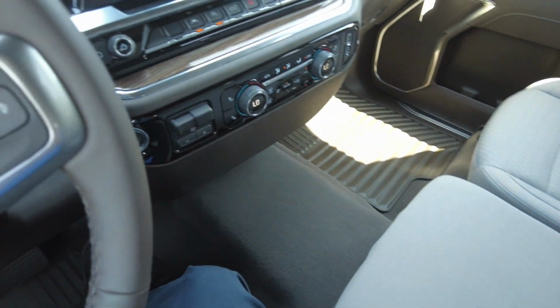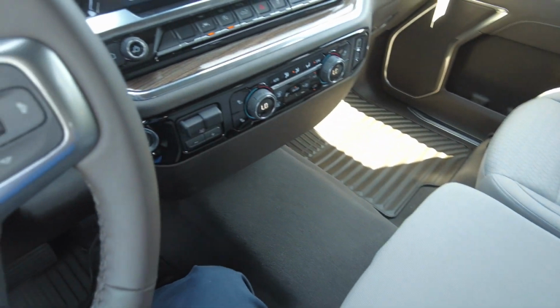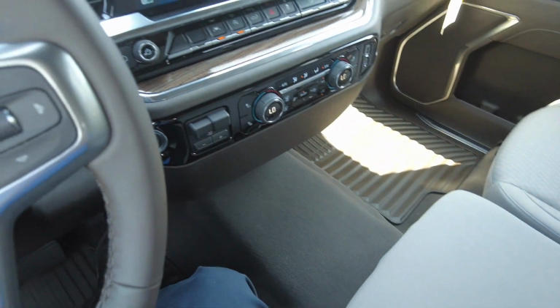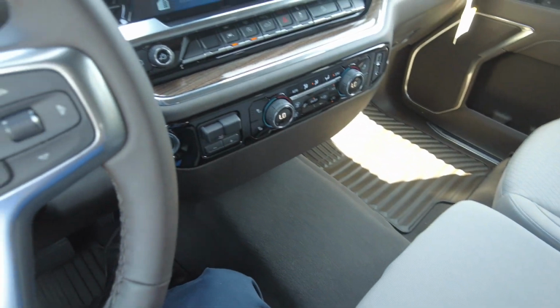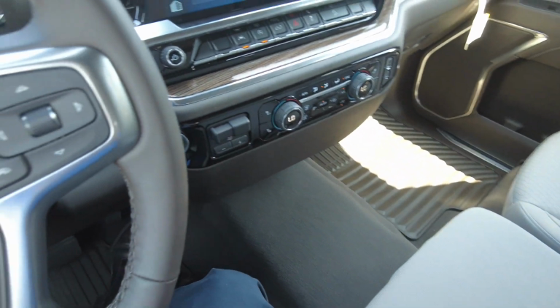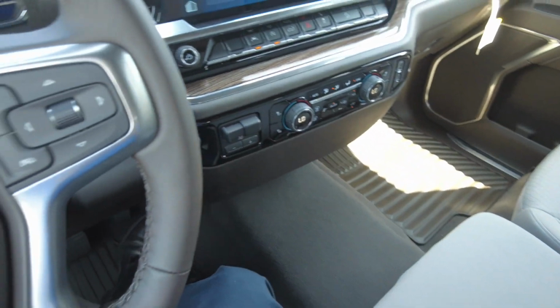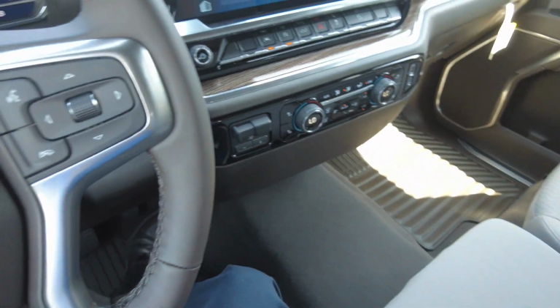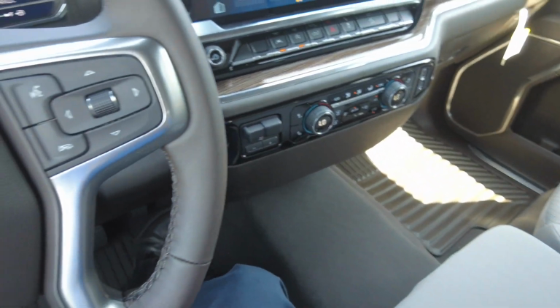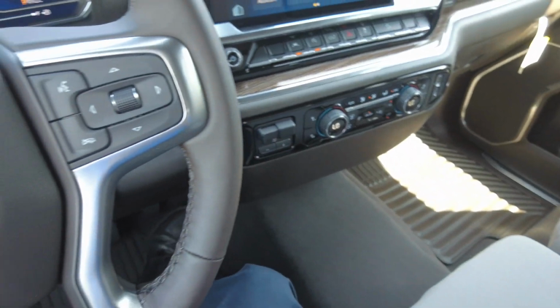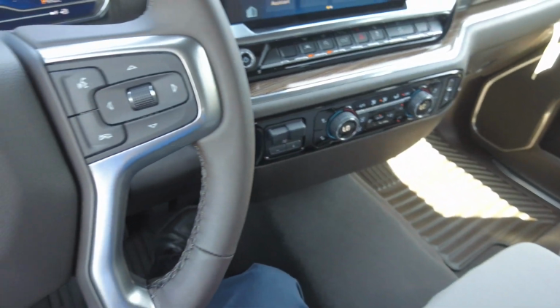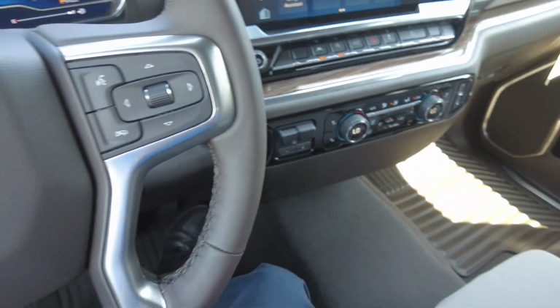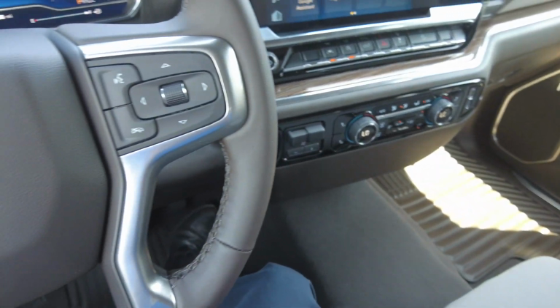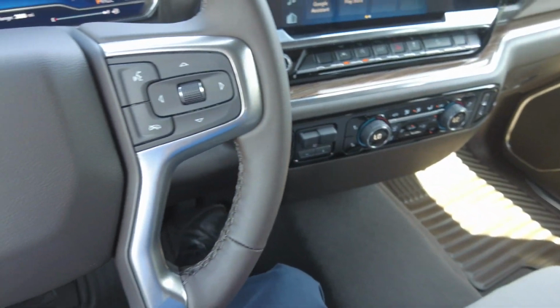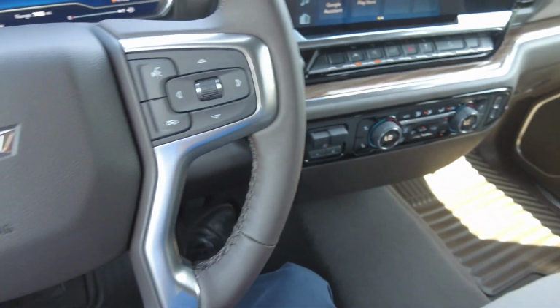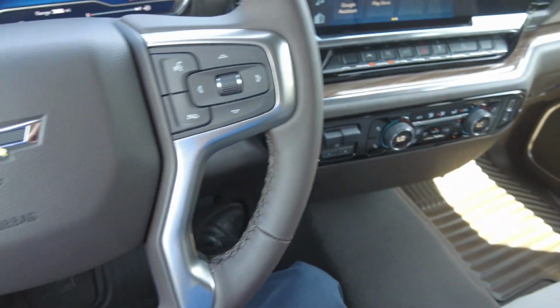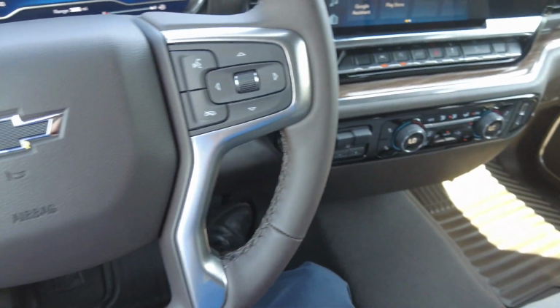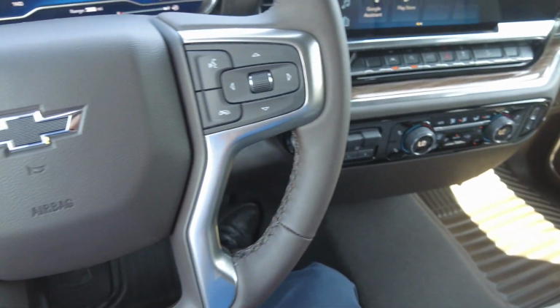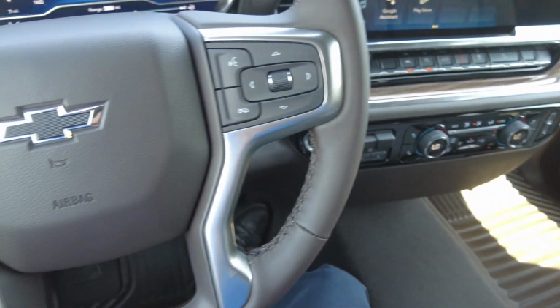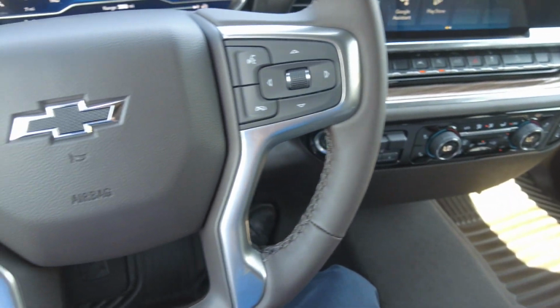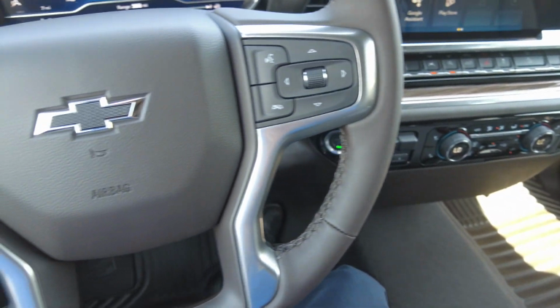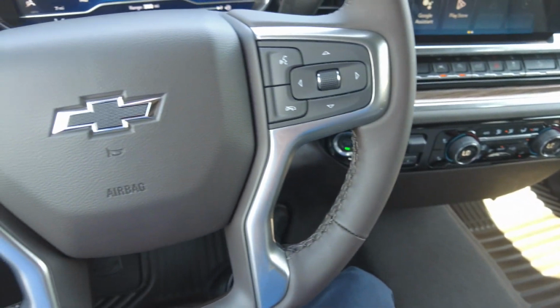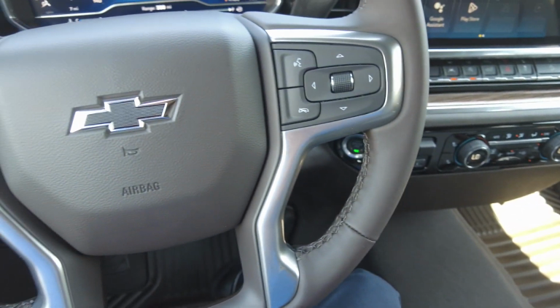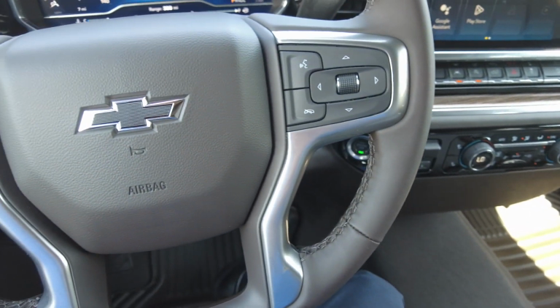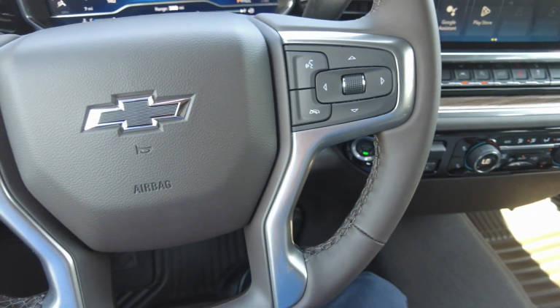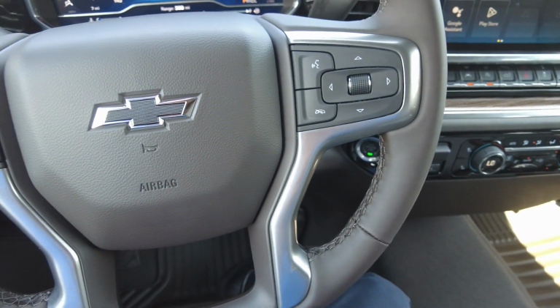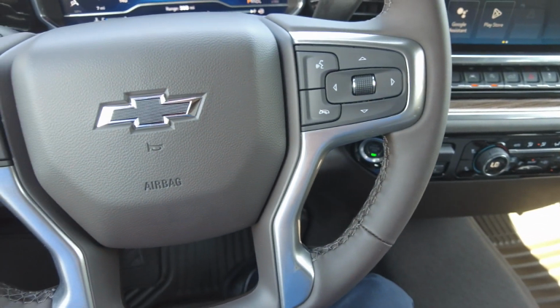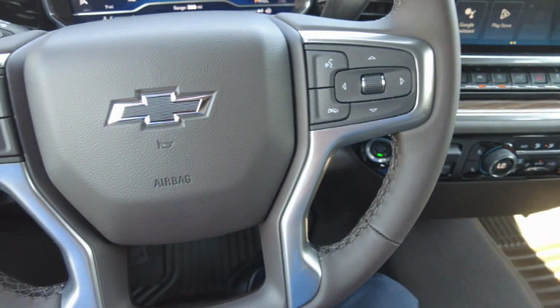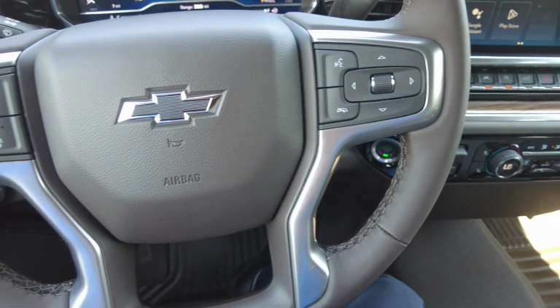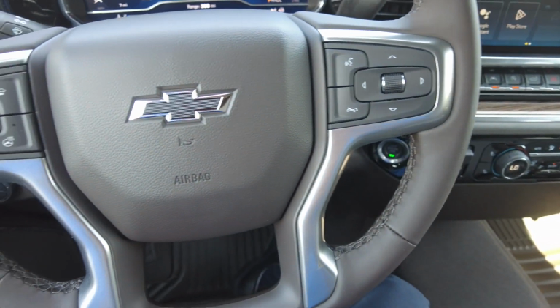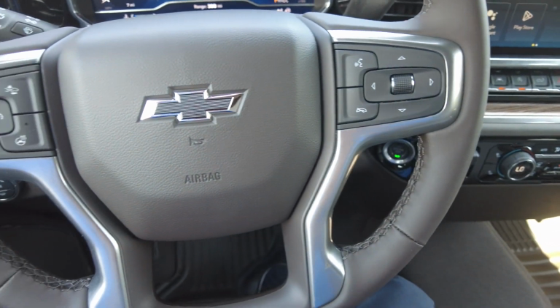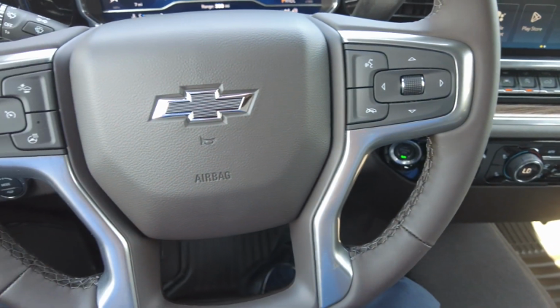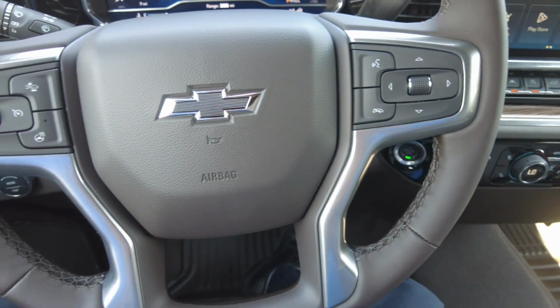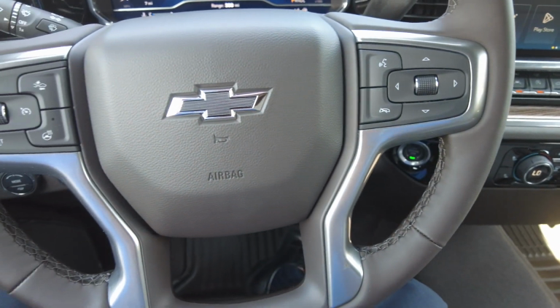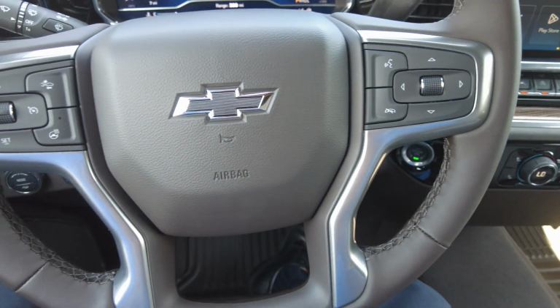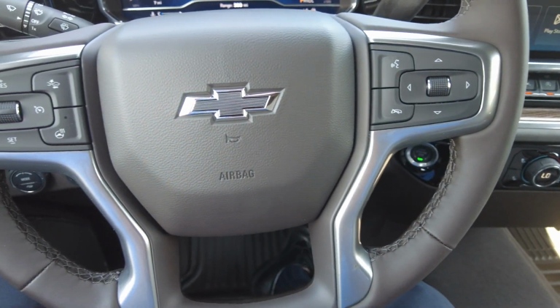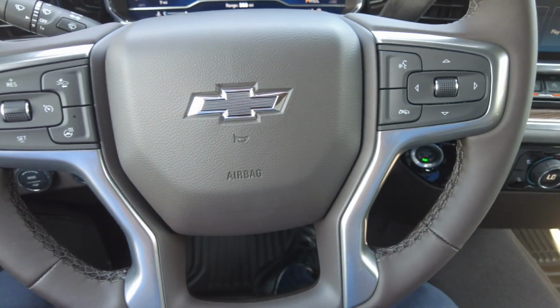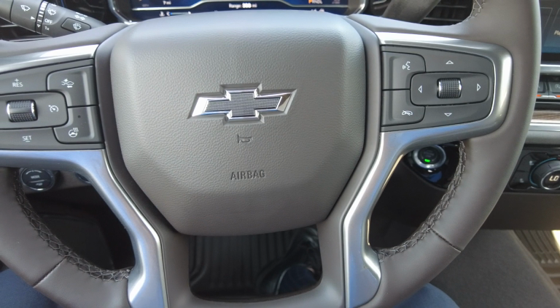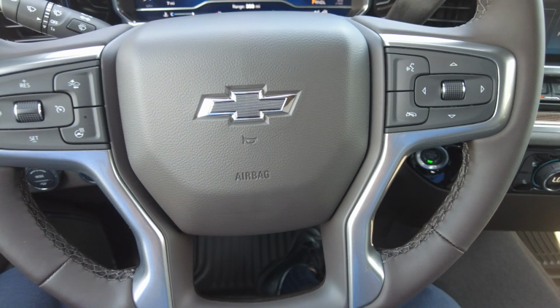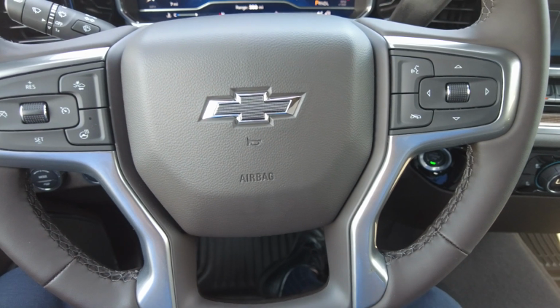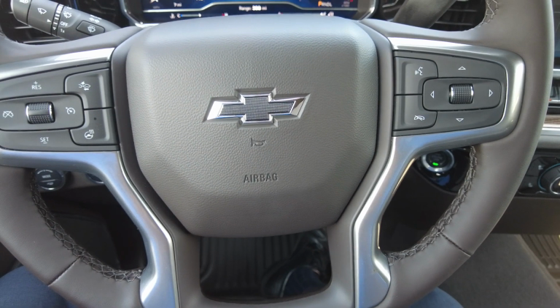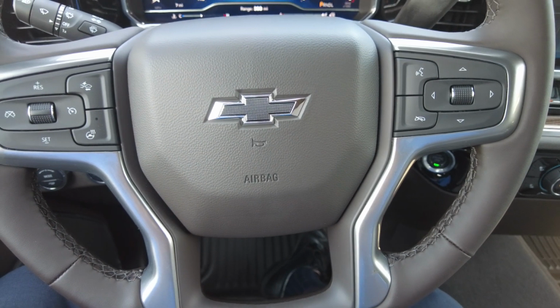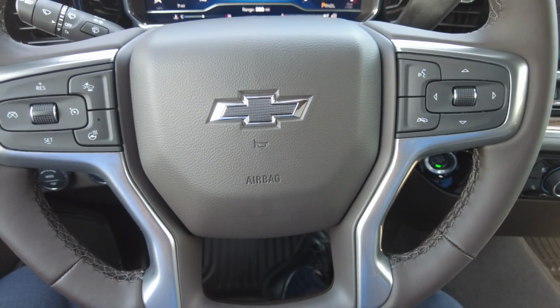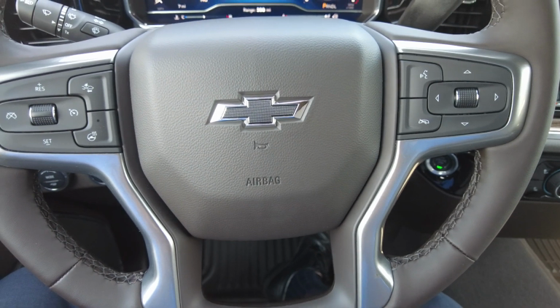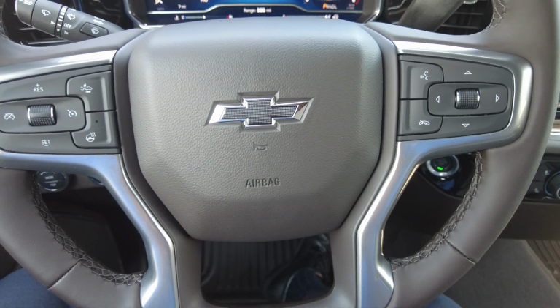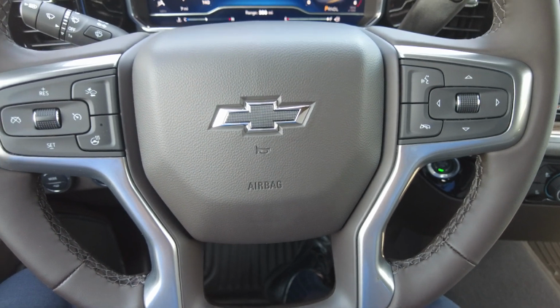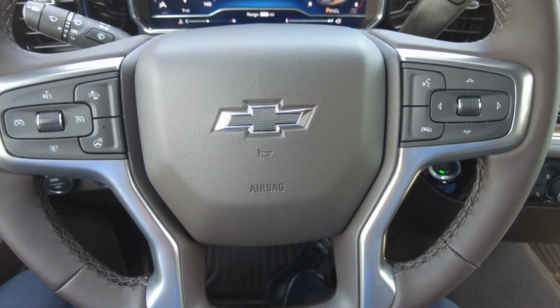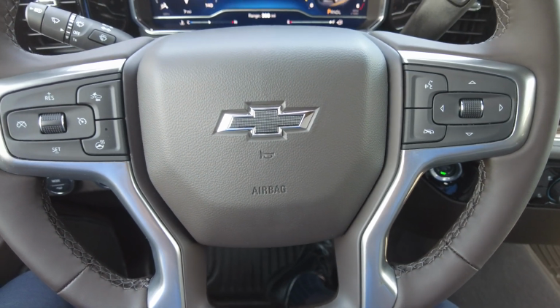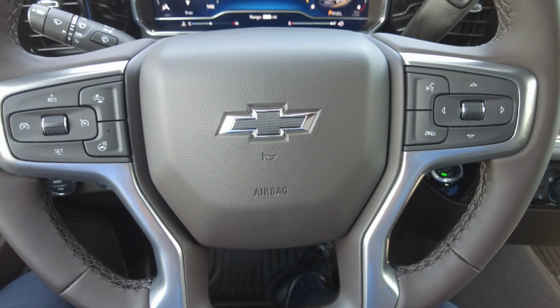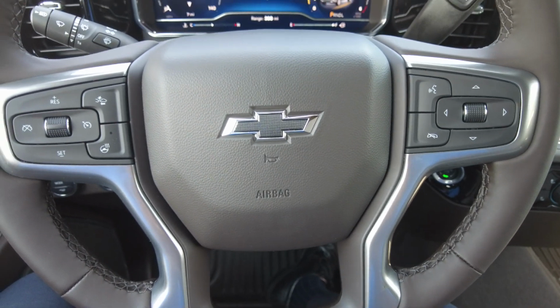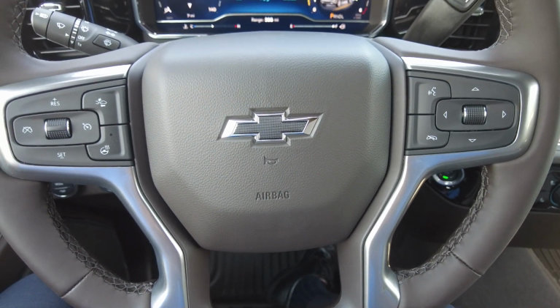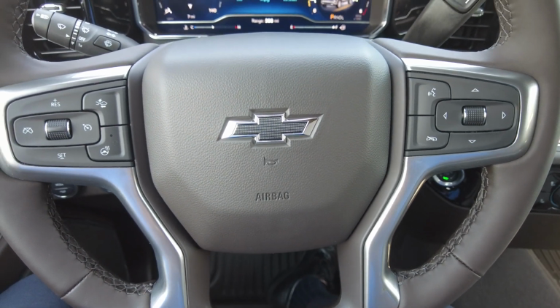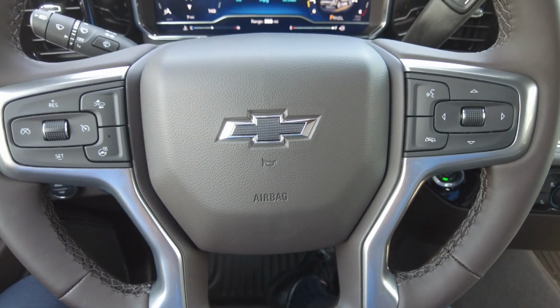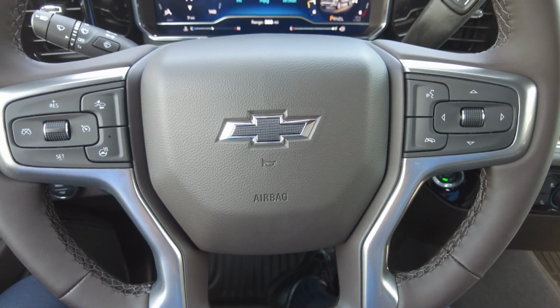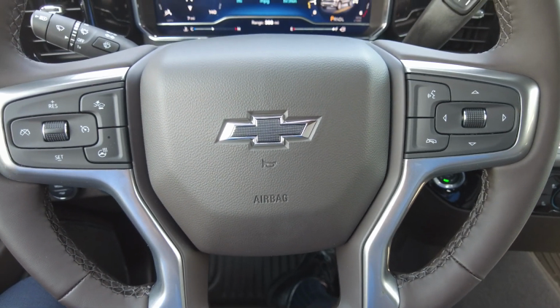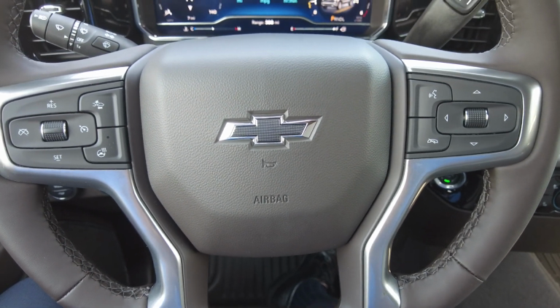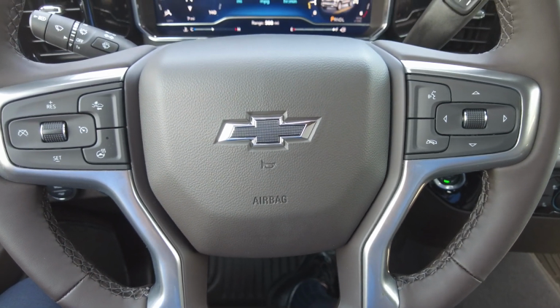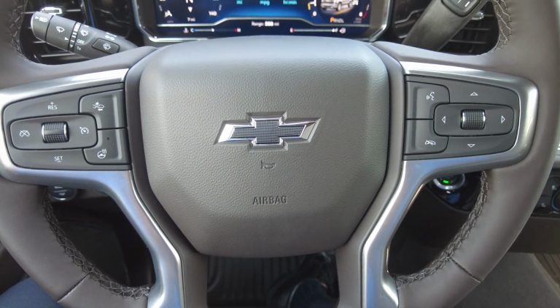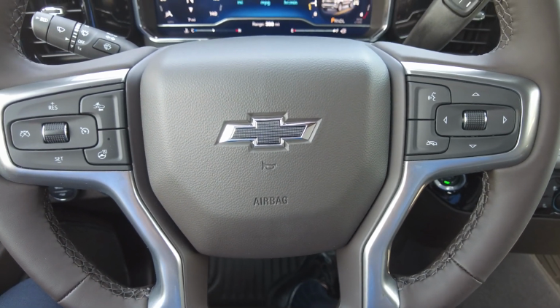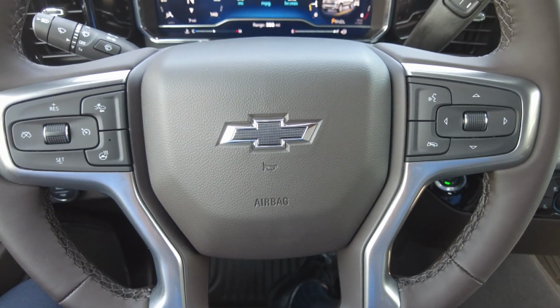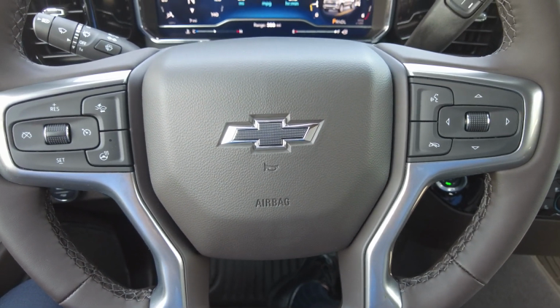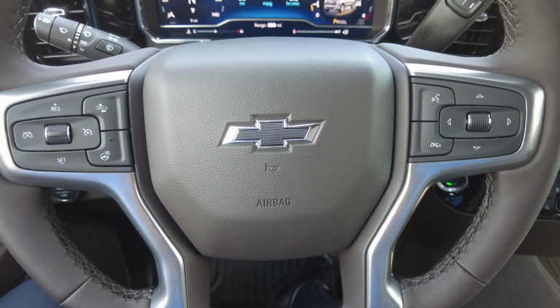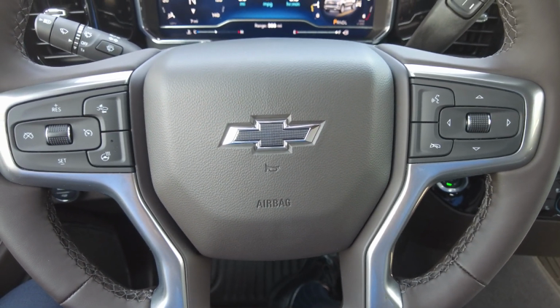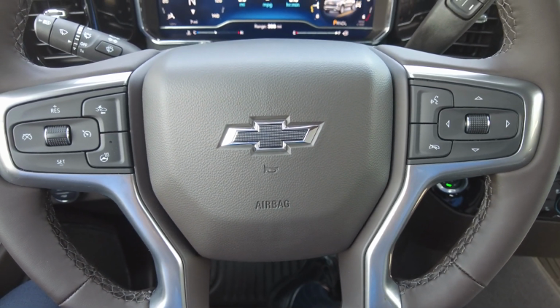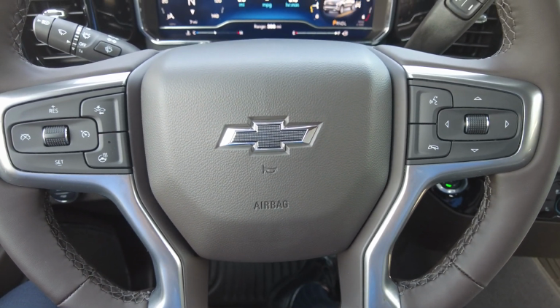Thanks for checking out our new 2023 Silverado 1500 RST.